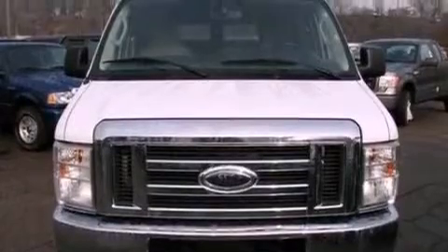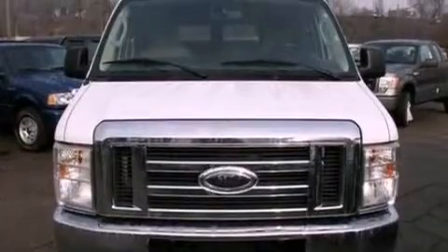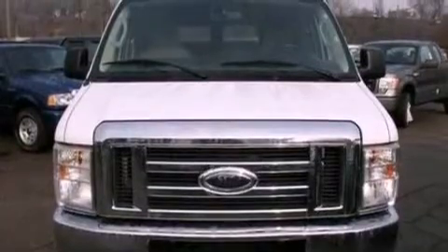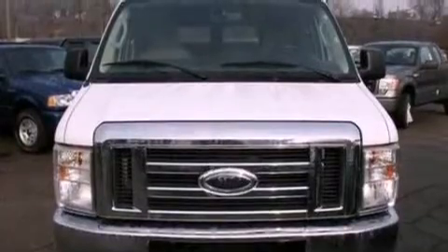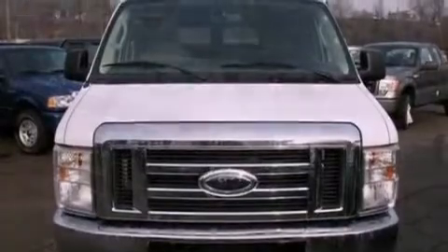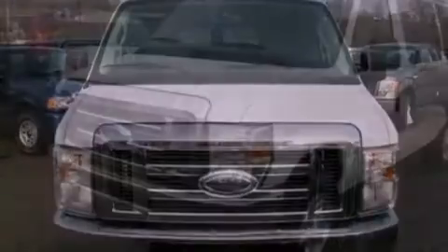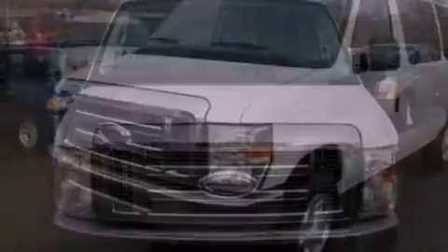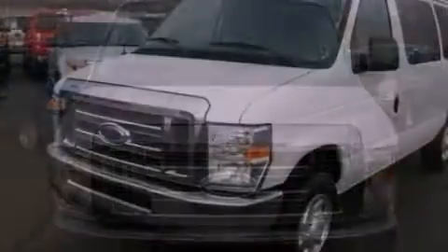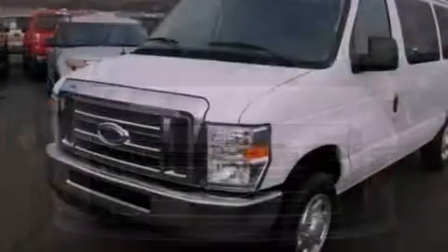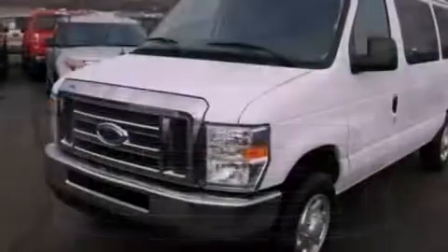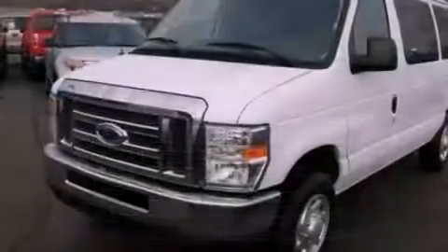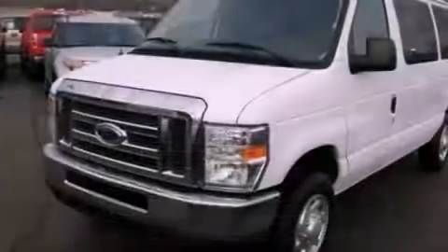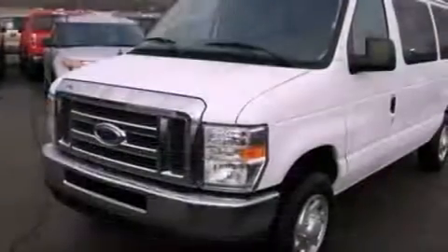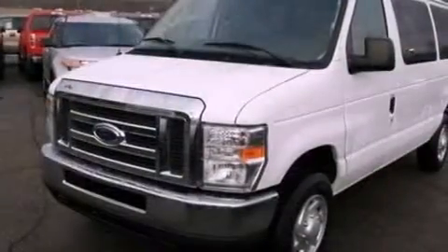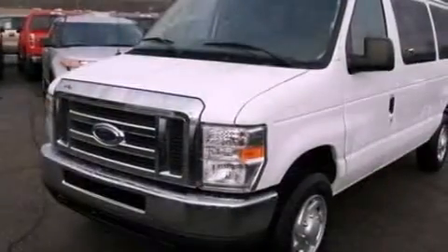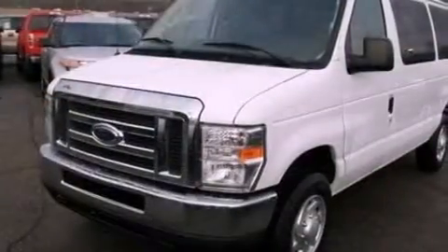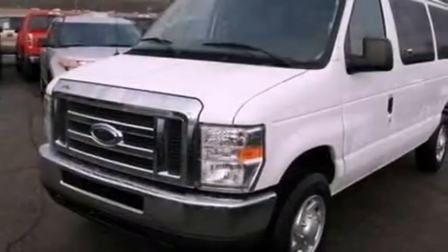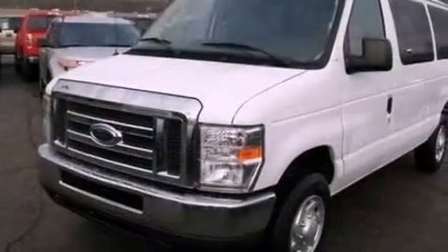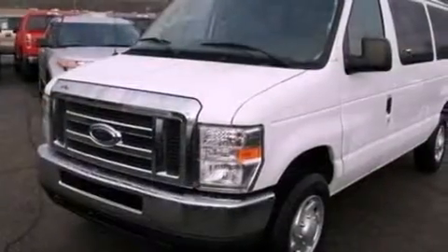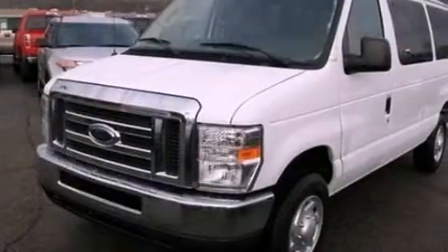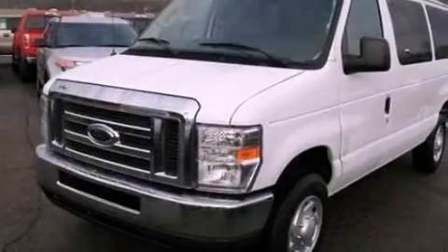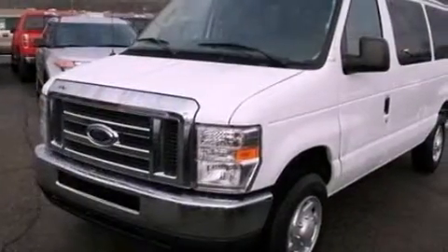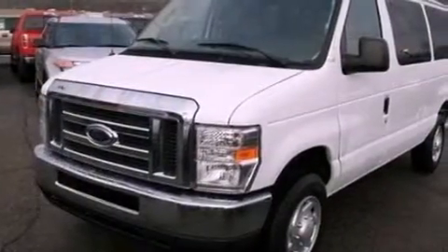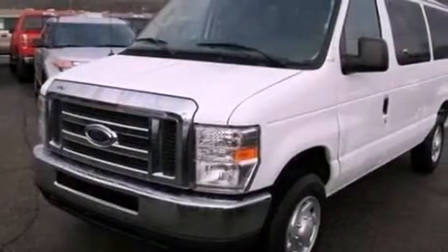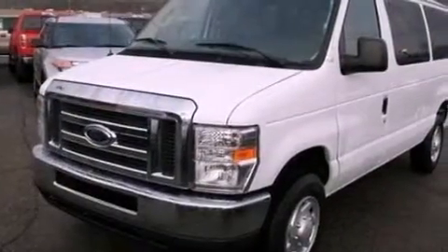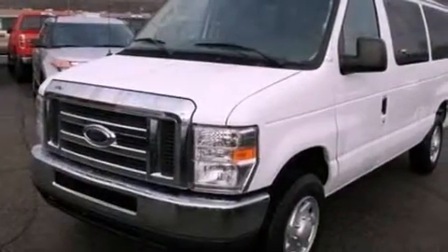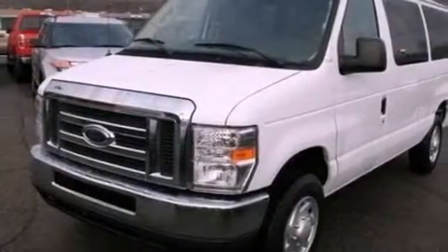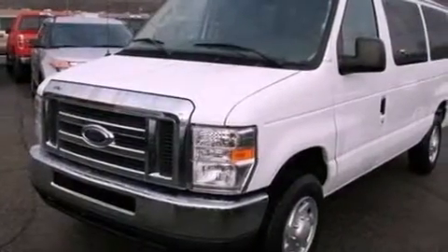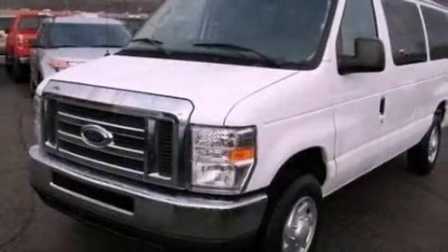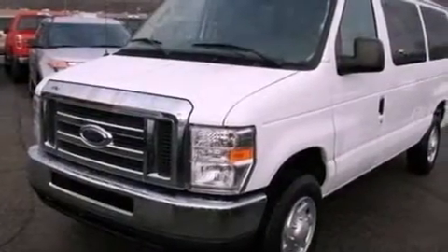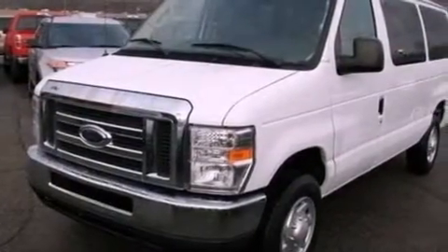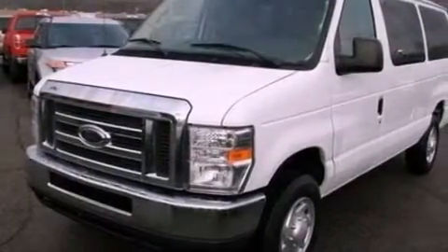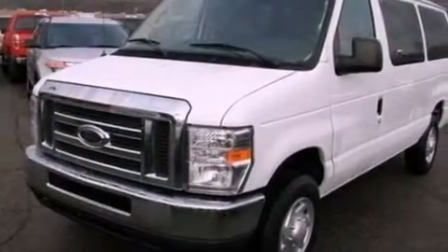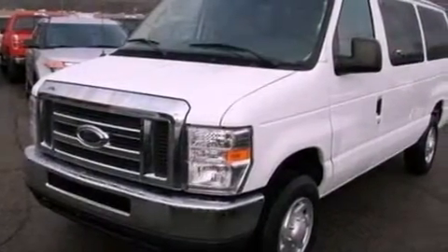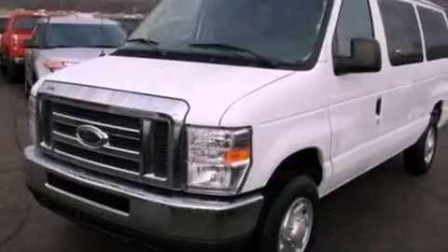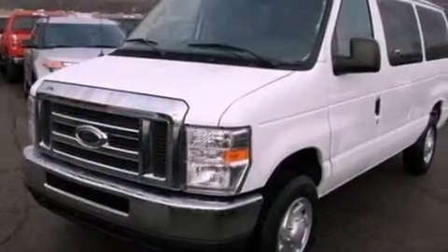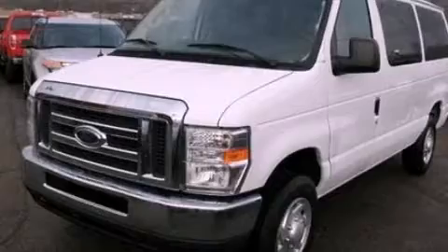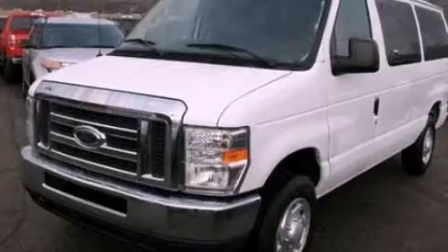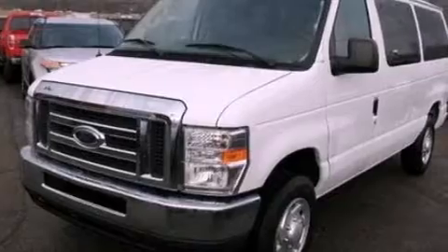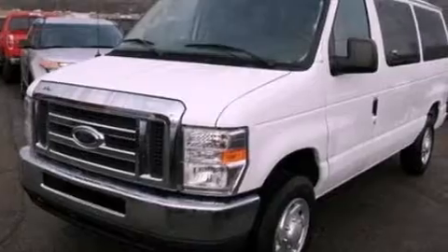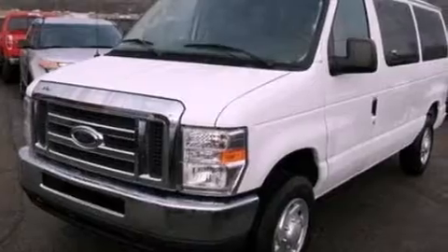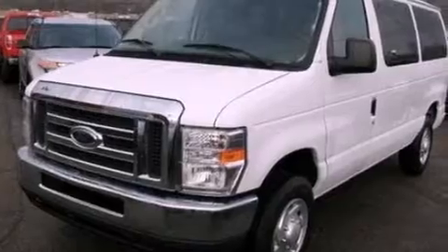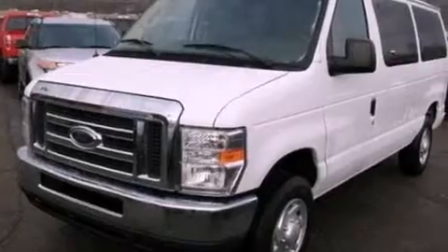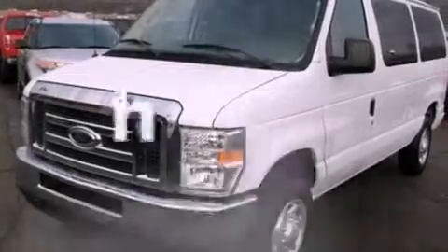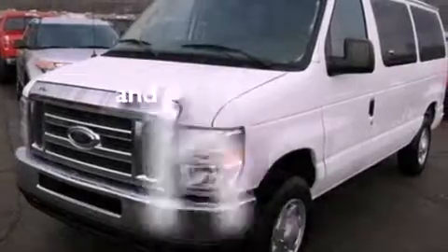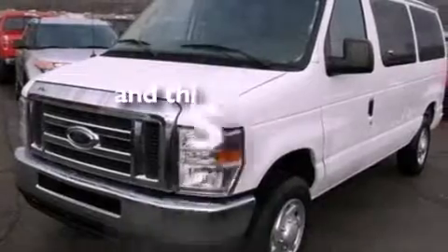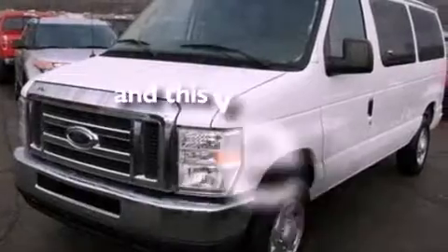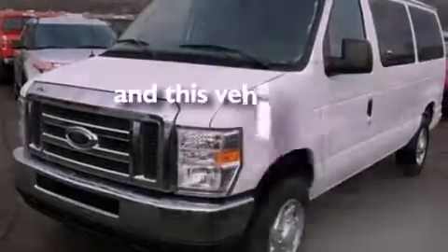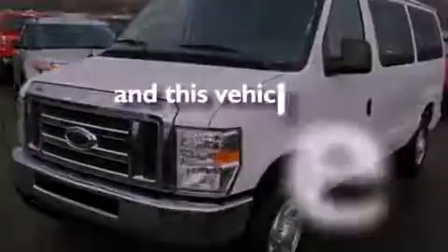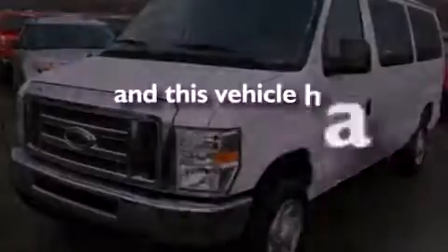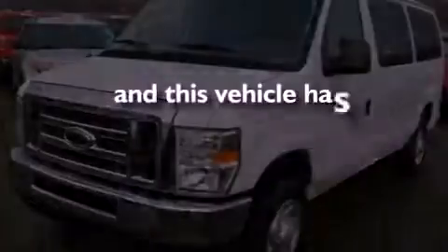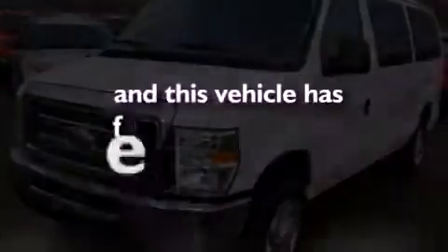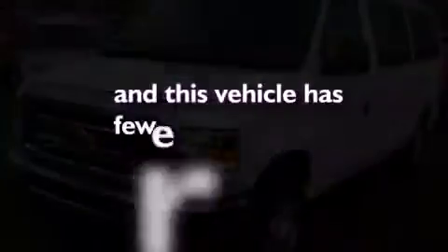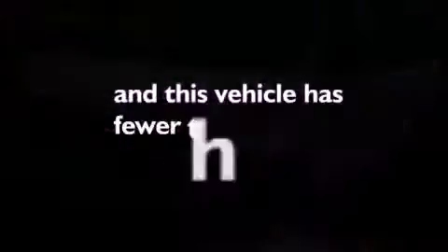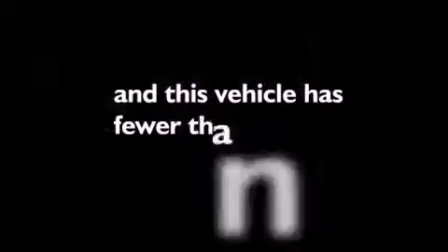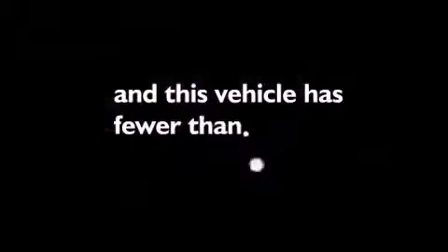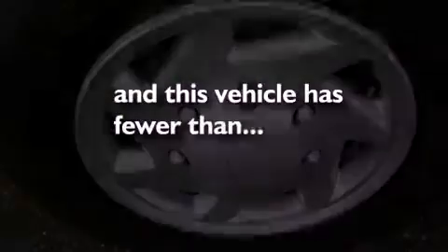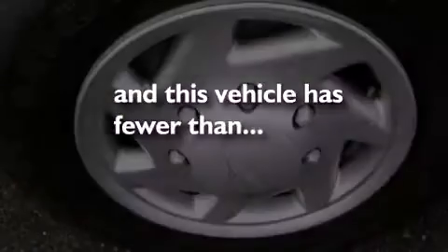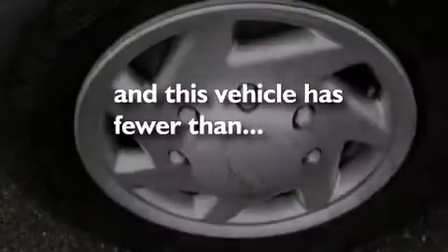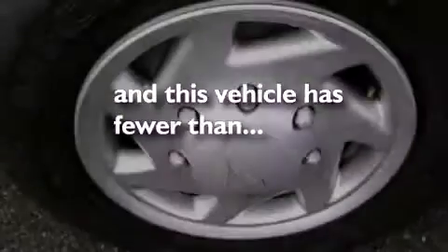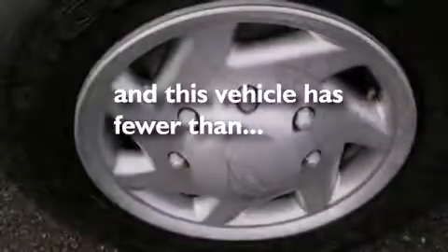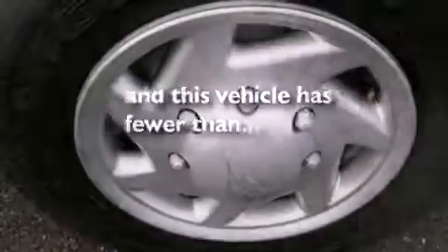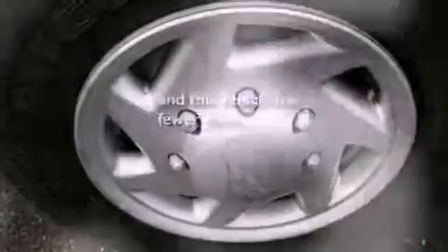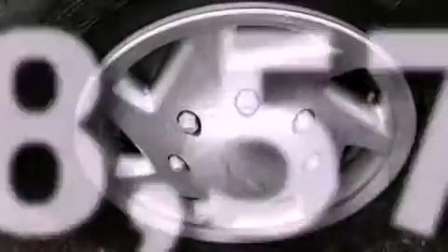Privacy glass, an anti-lock braking system, air conditioning, and this vehicle has less than 19,000 miles.